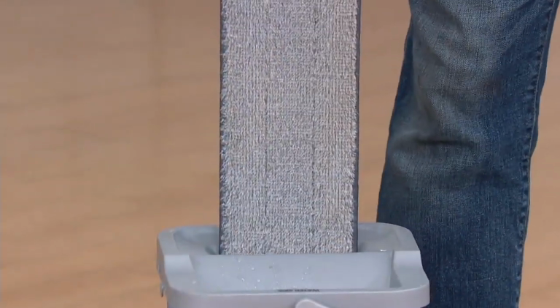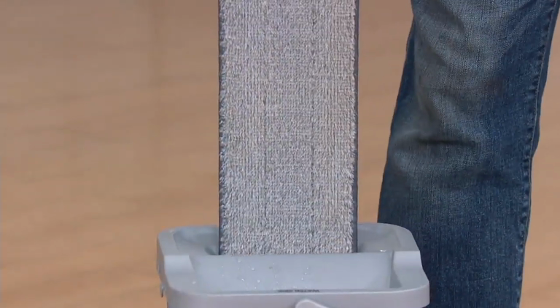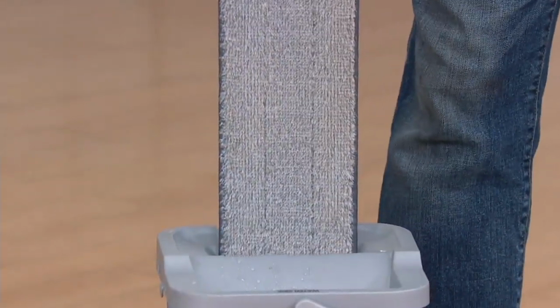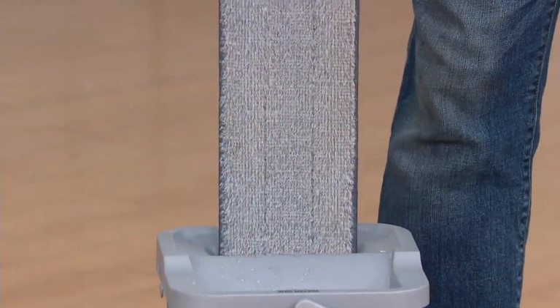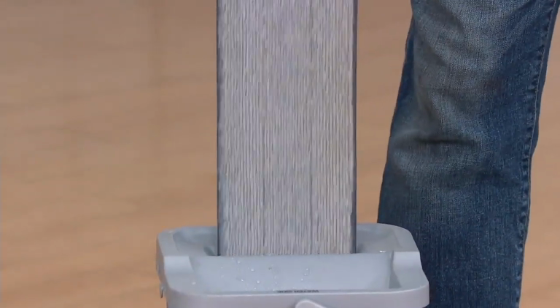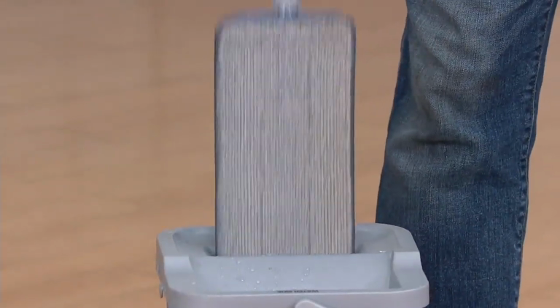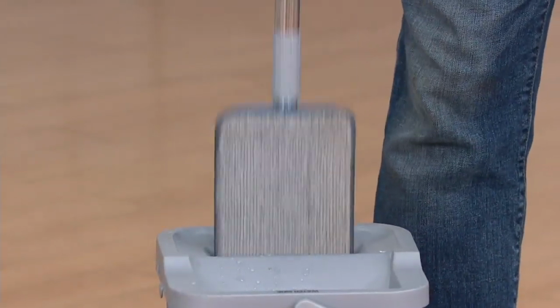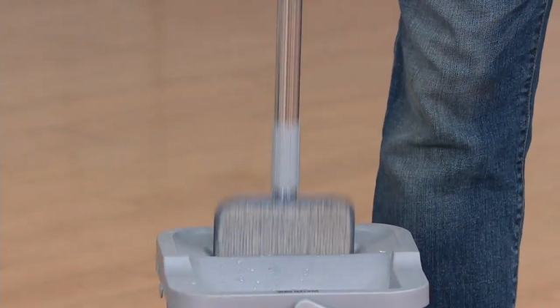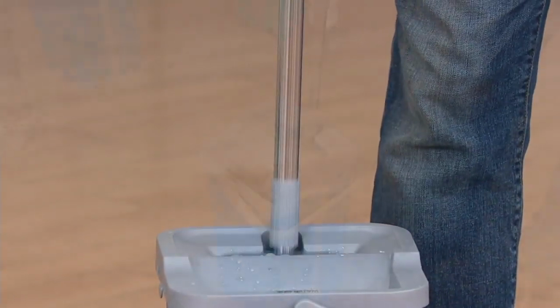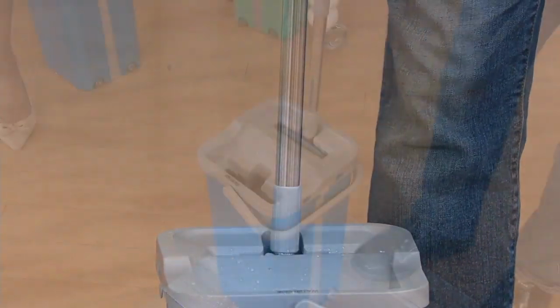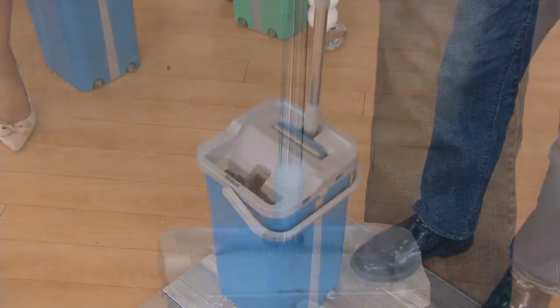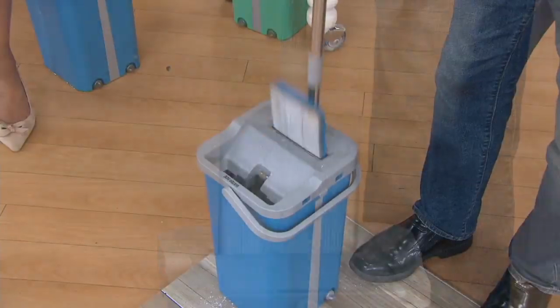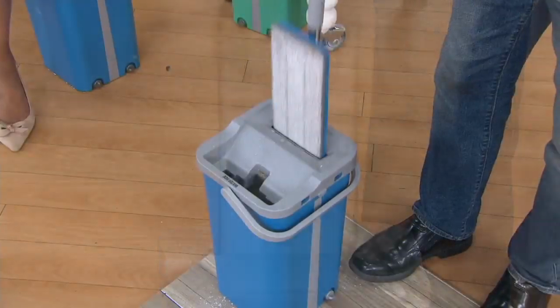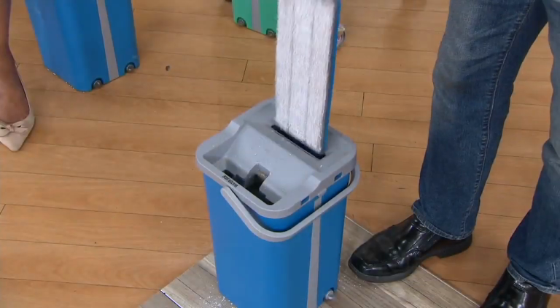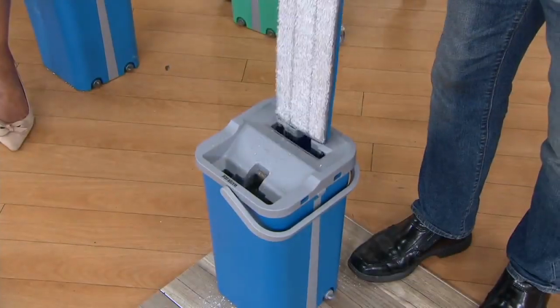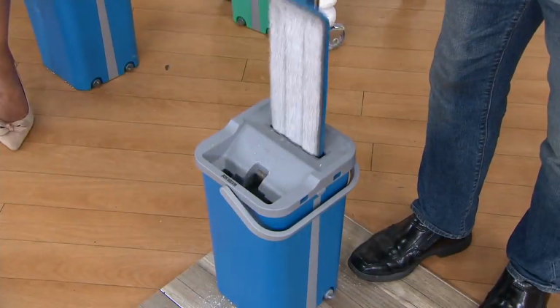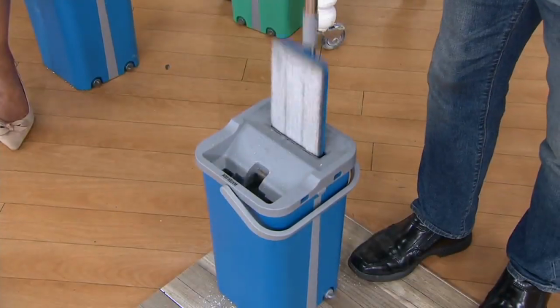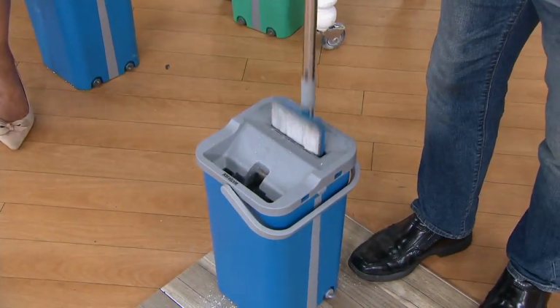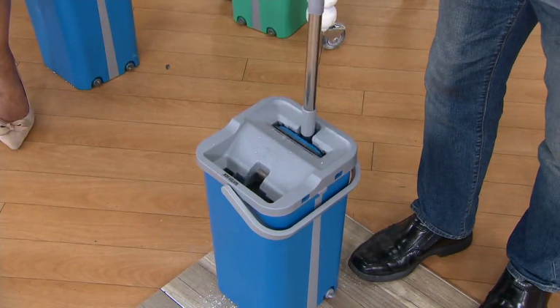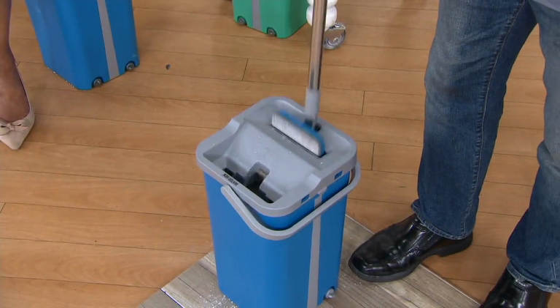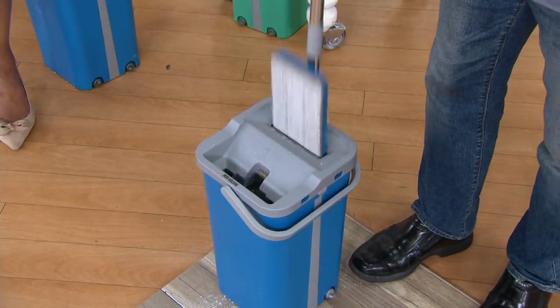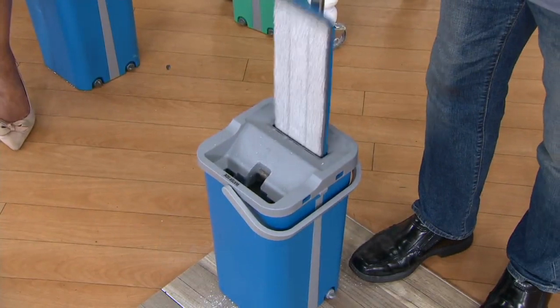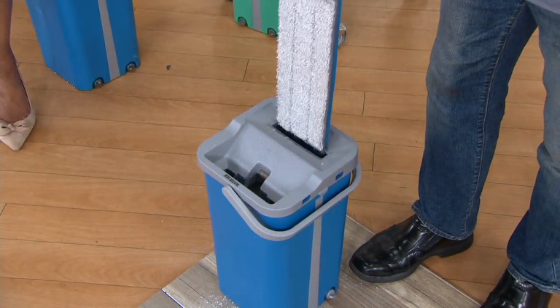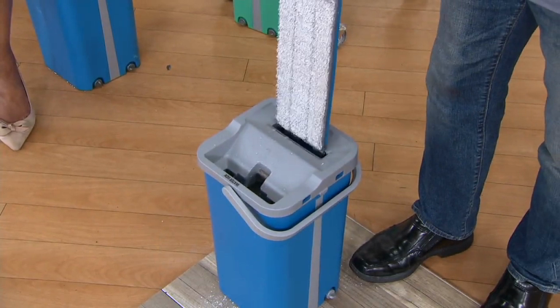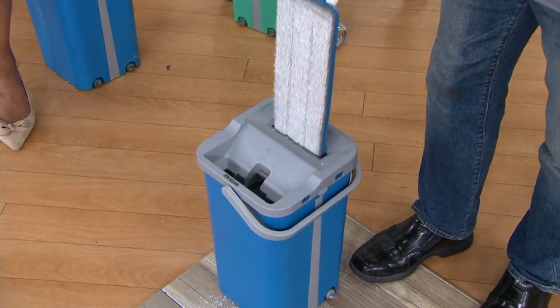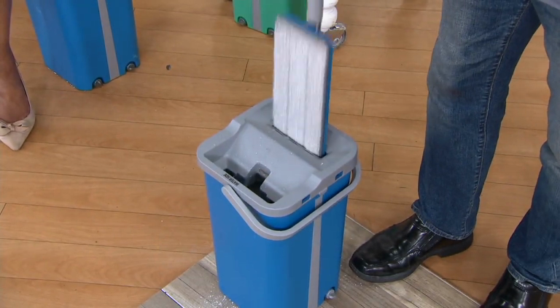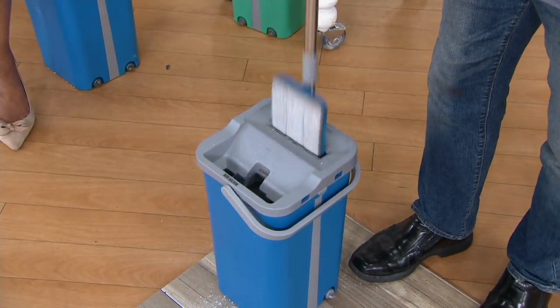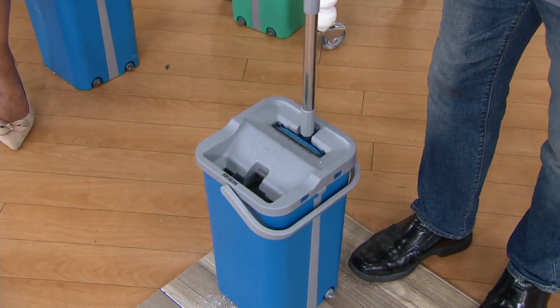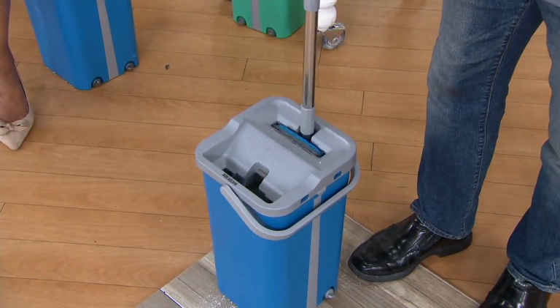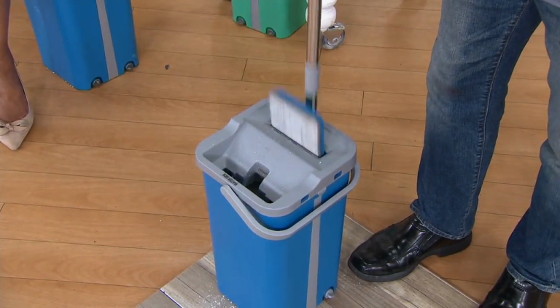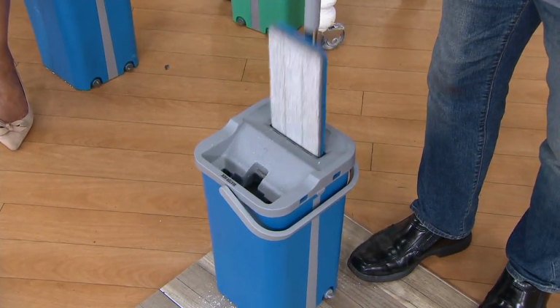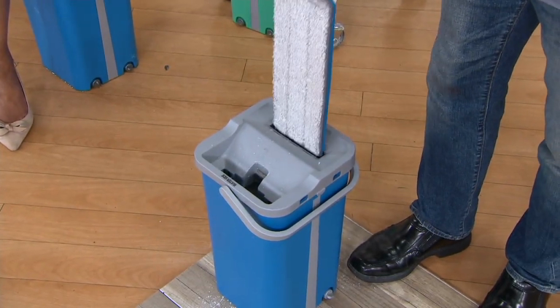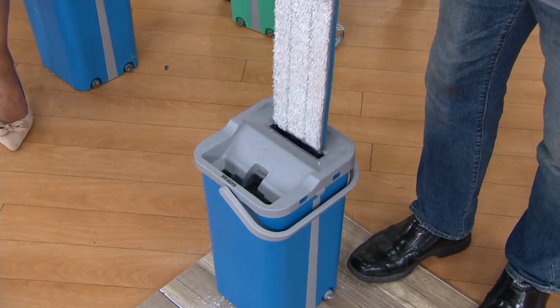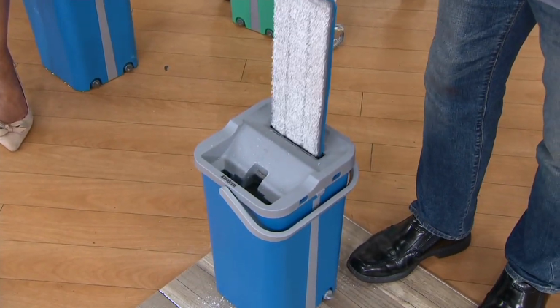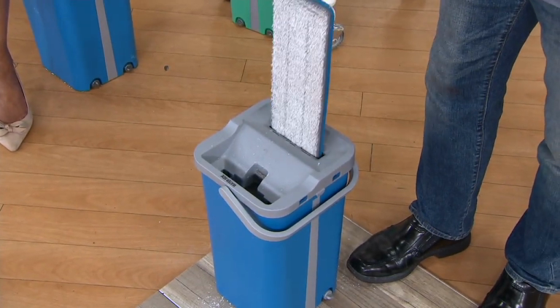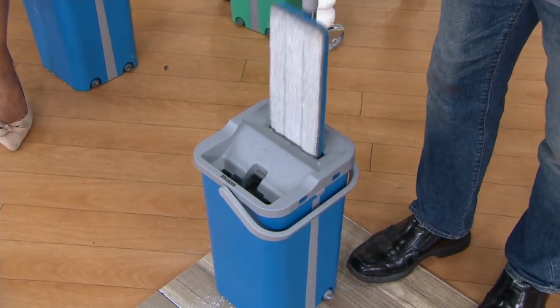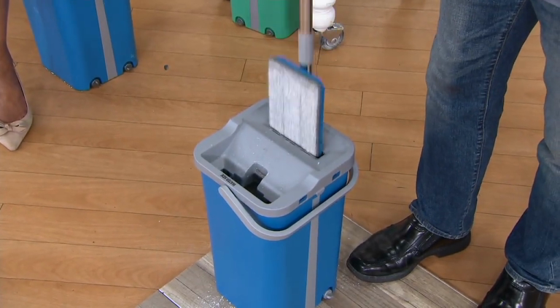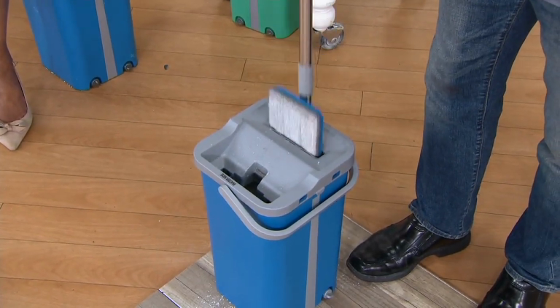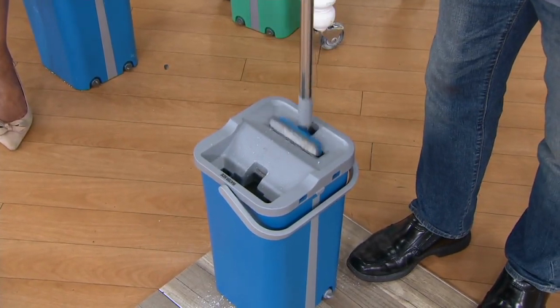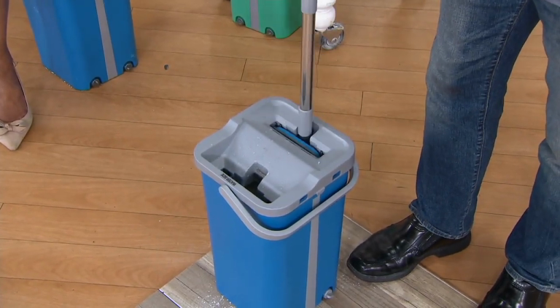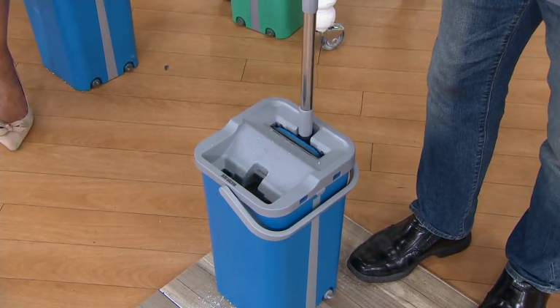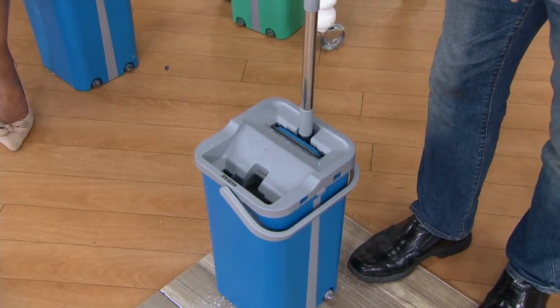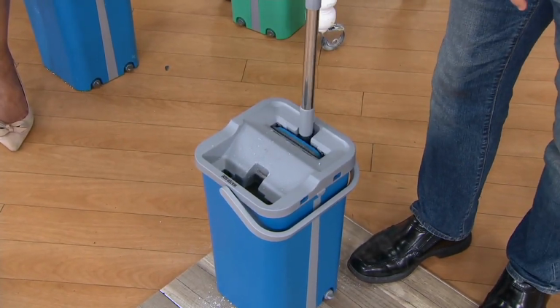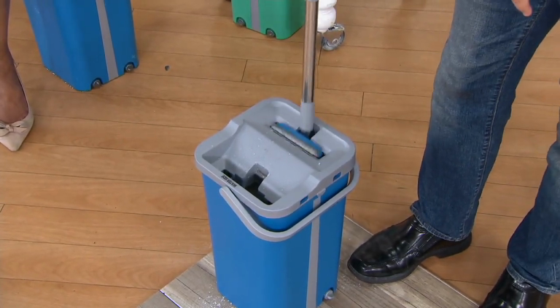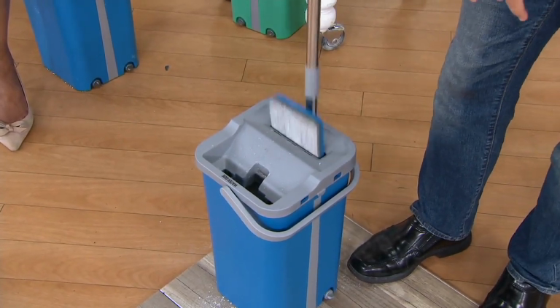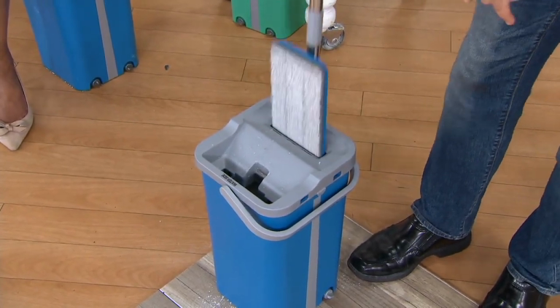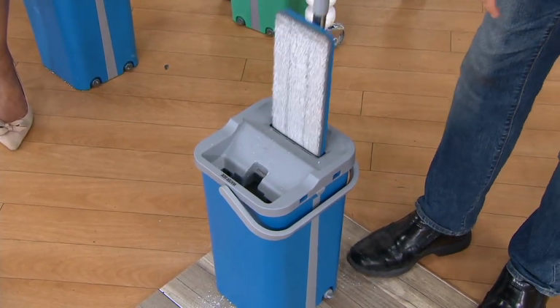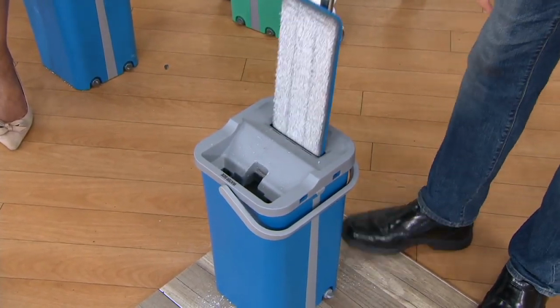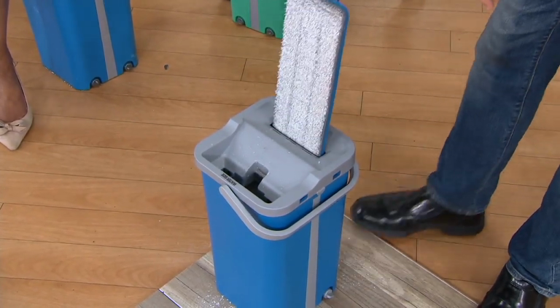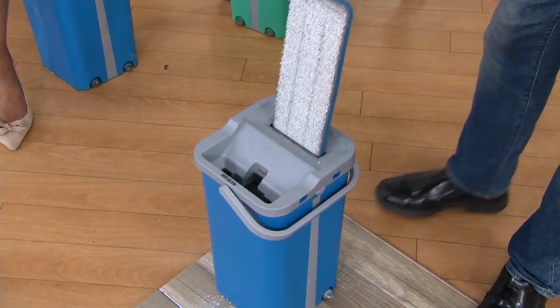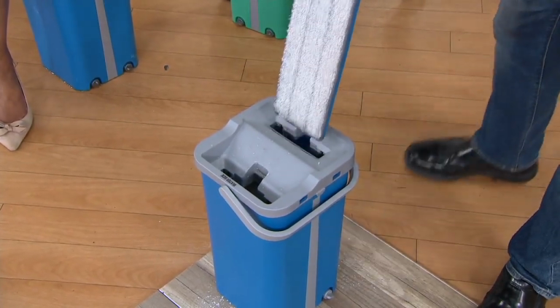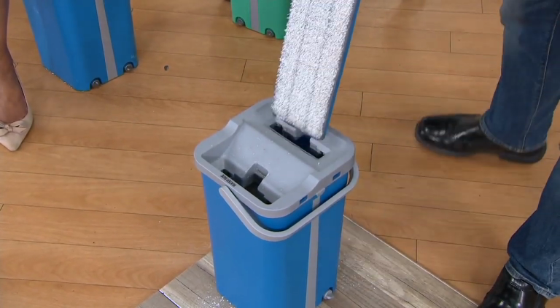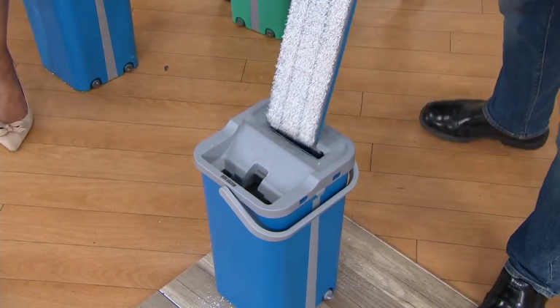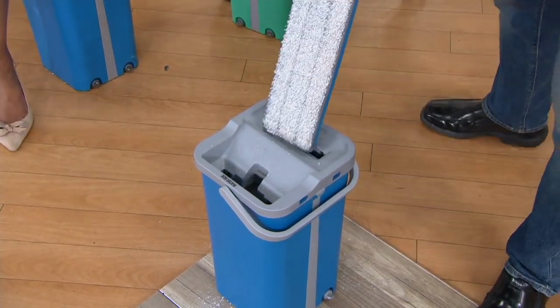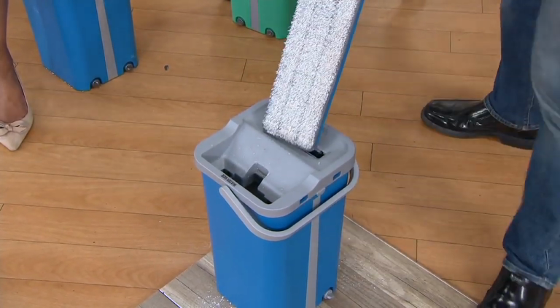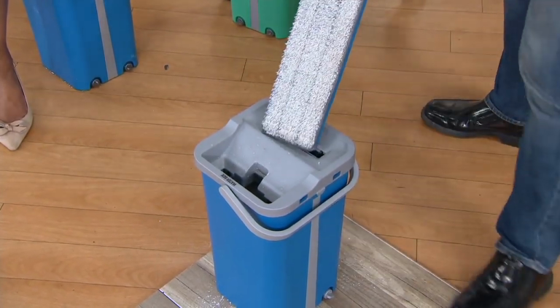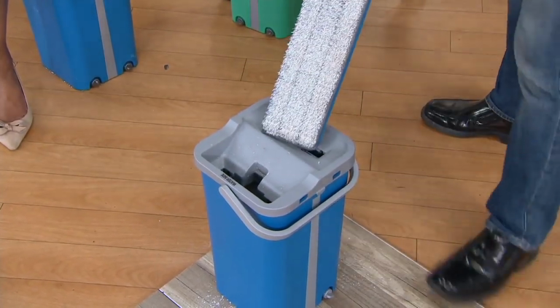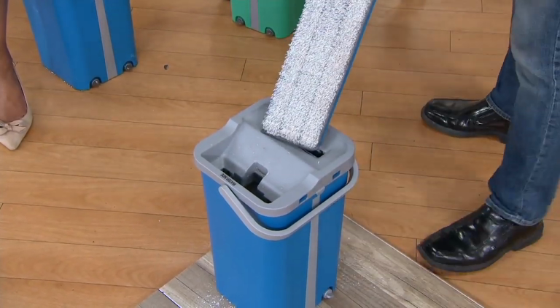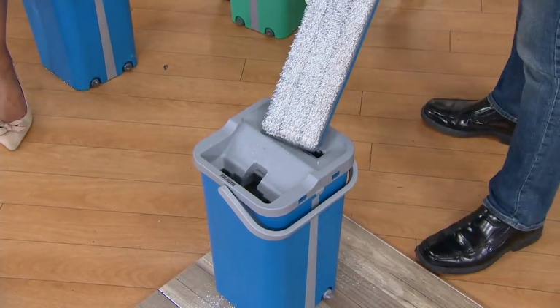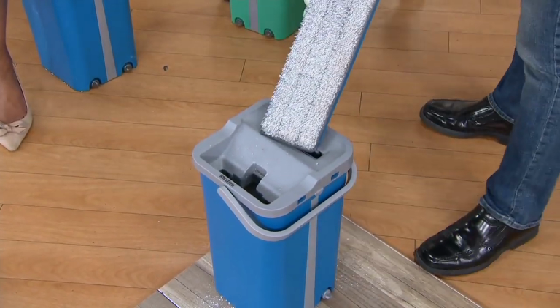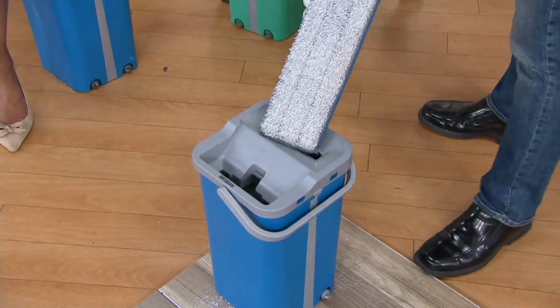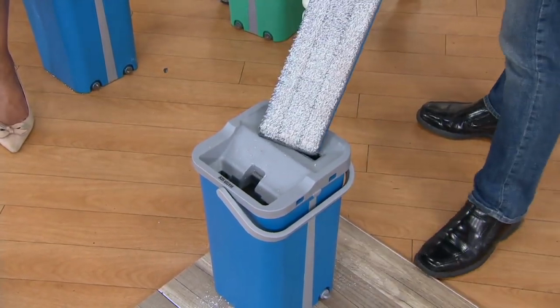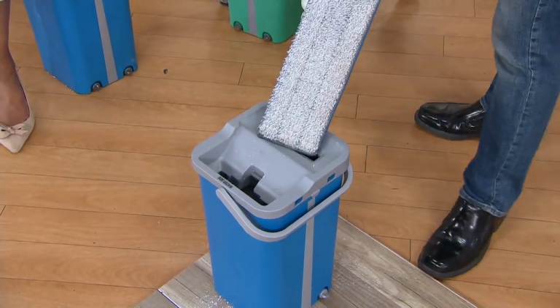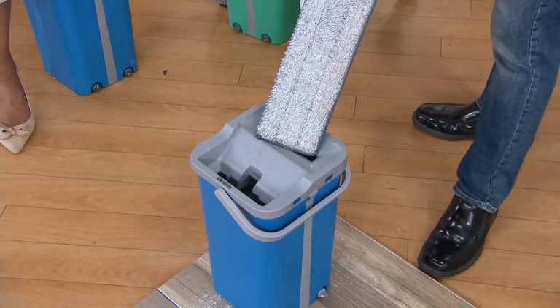Then you dry it on the dry side — one, two, three, four — and you have a perfectly dry mop head.